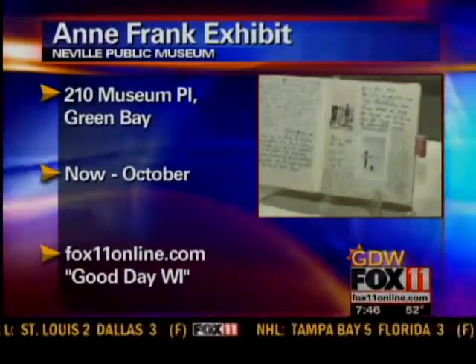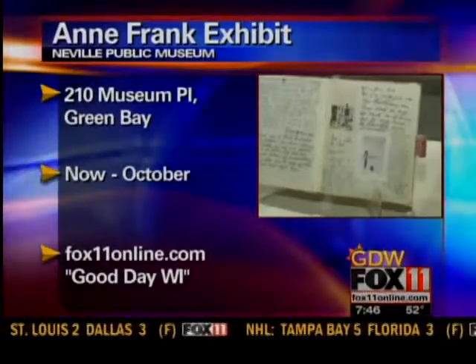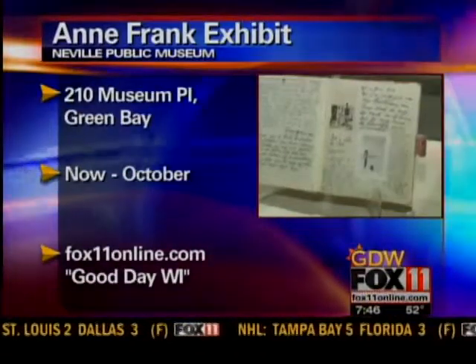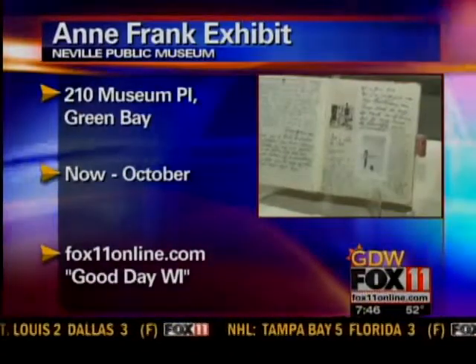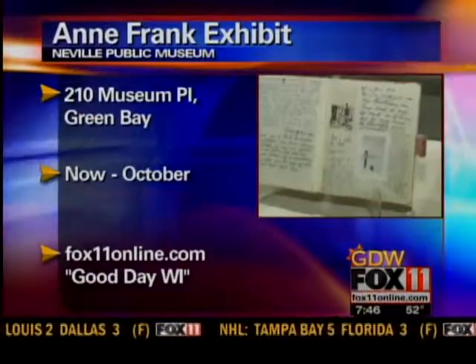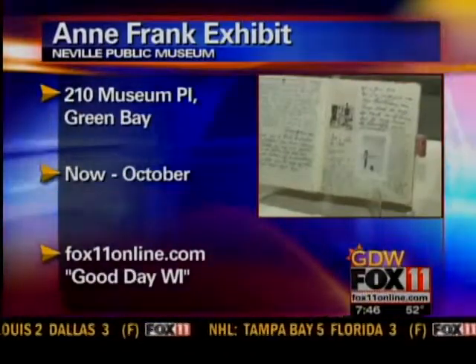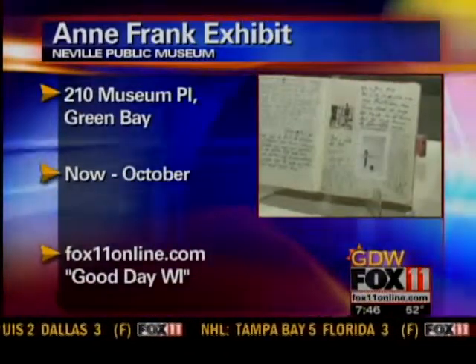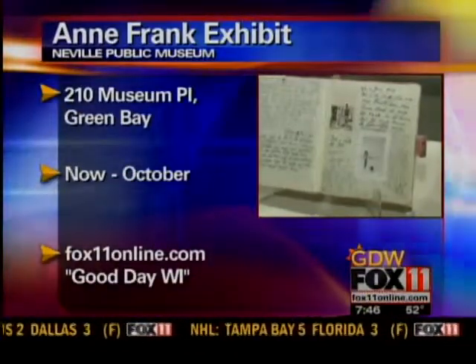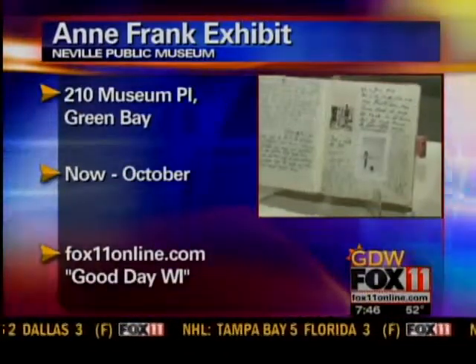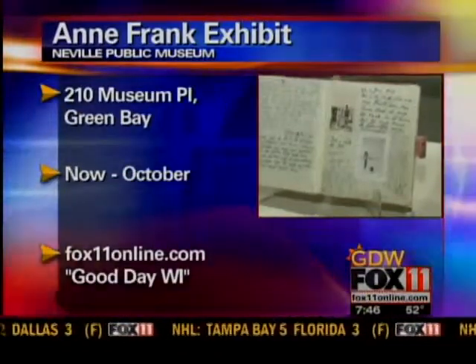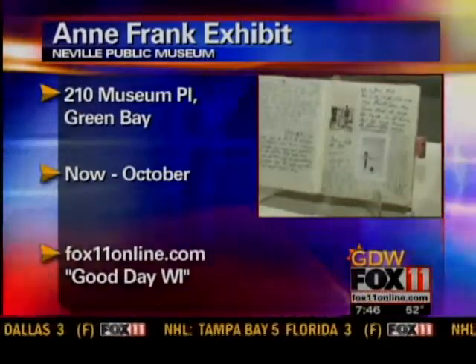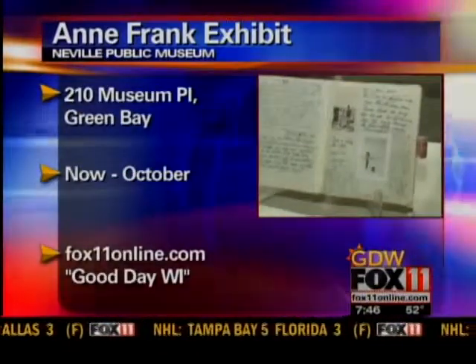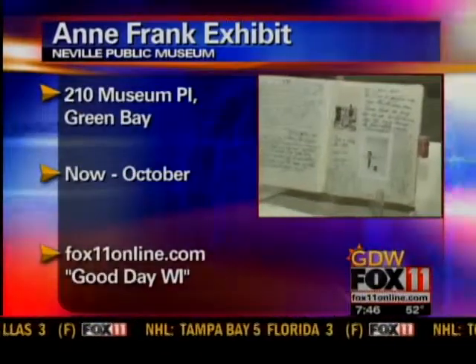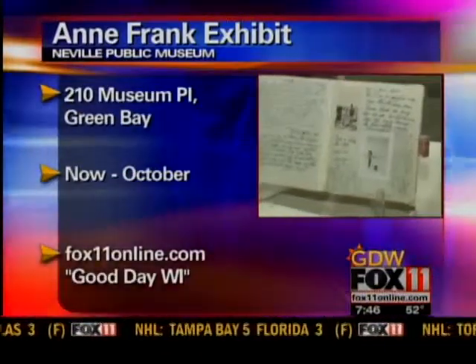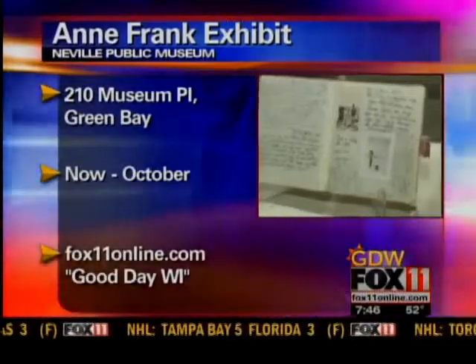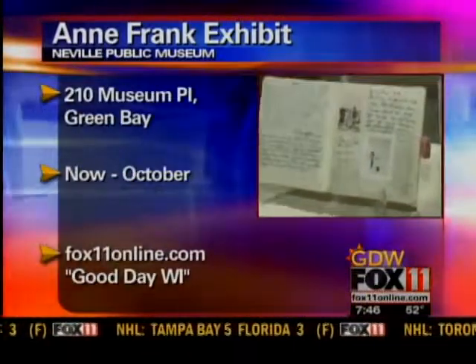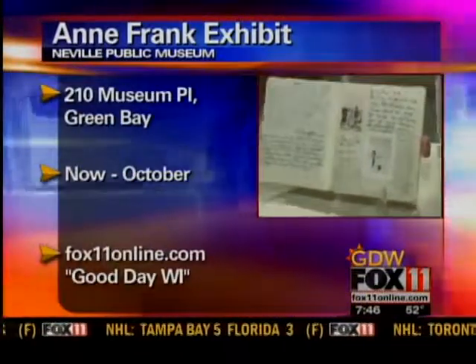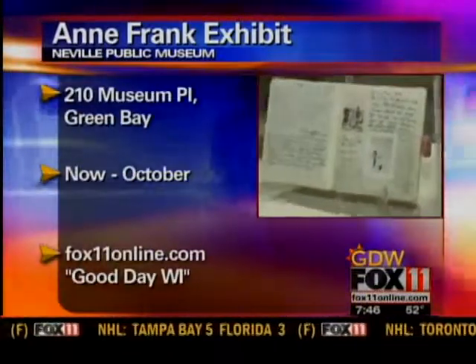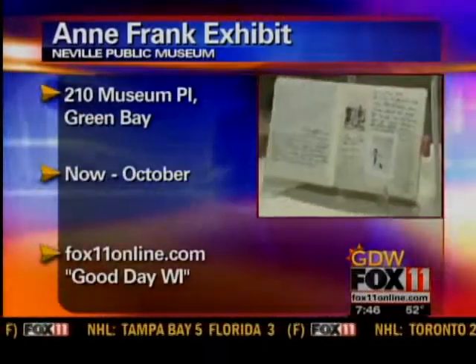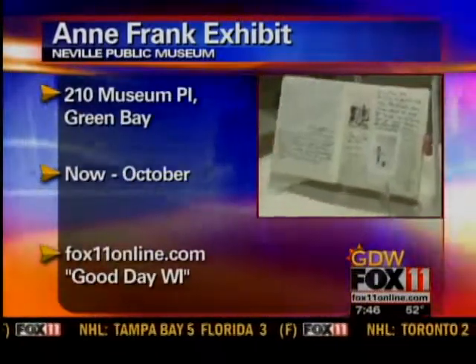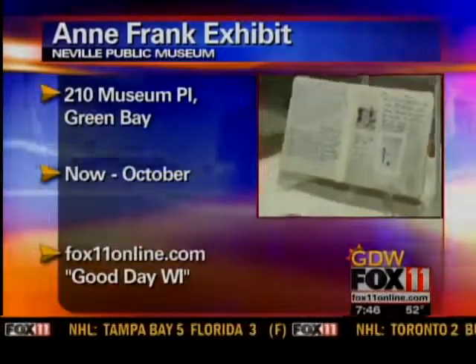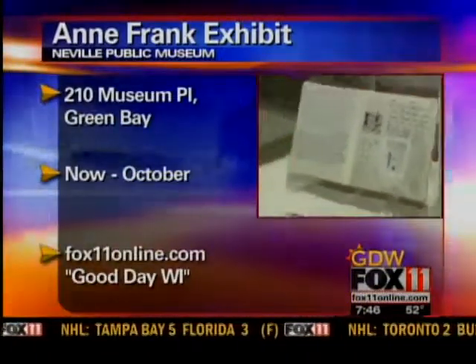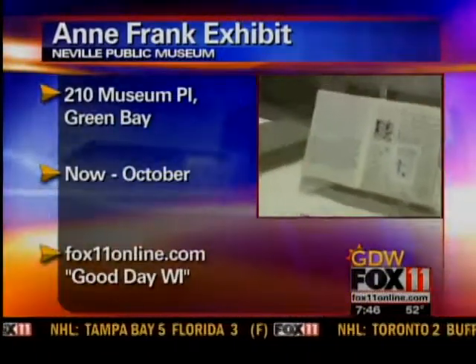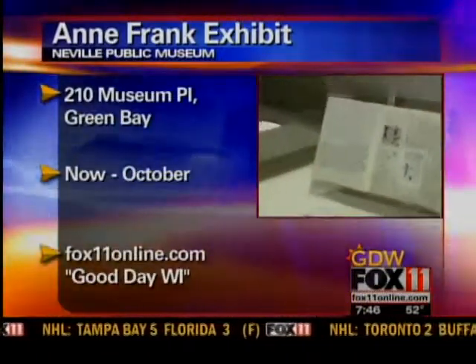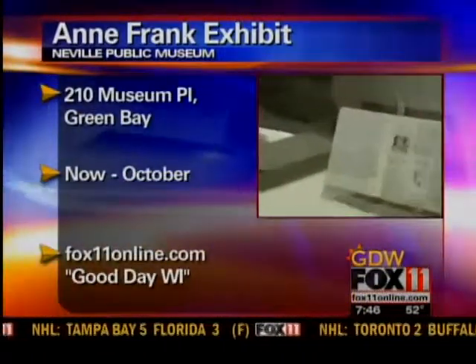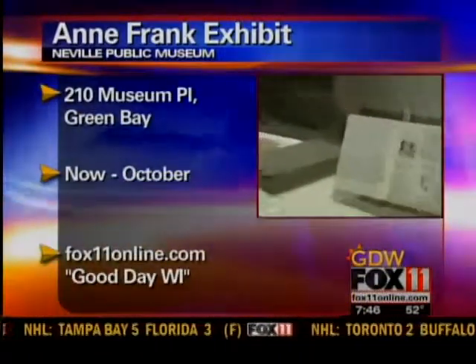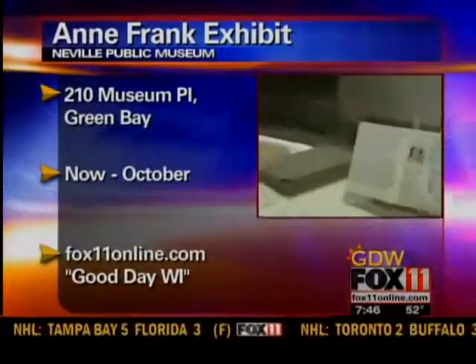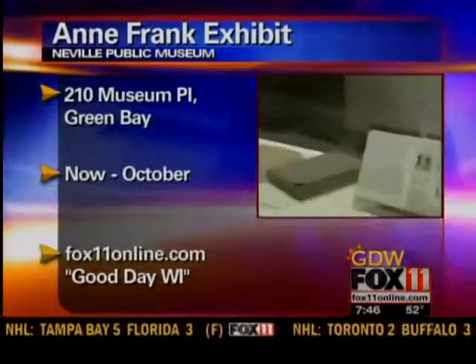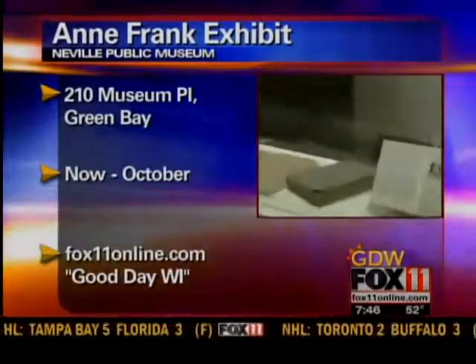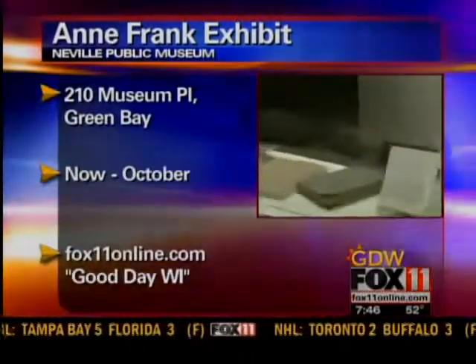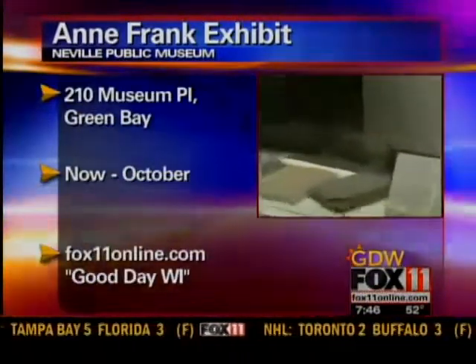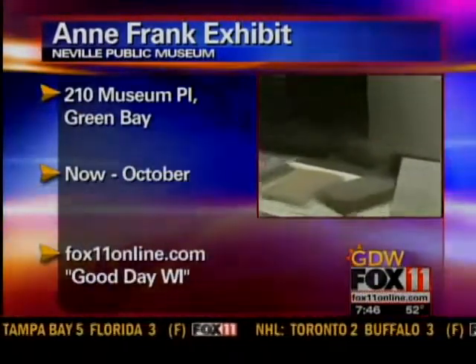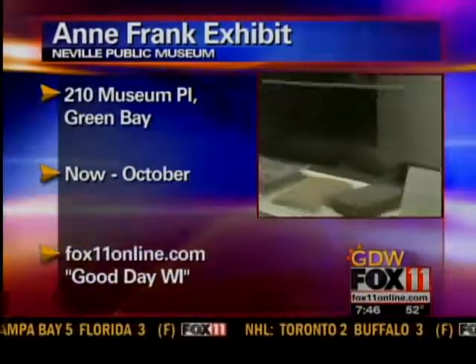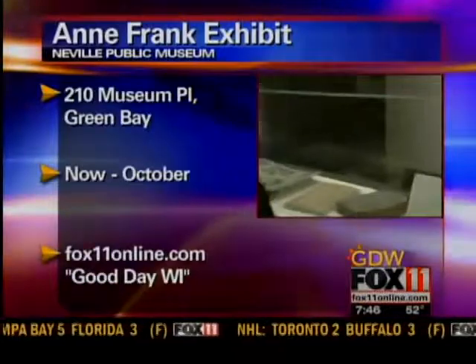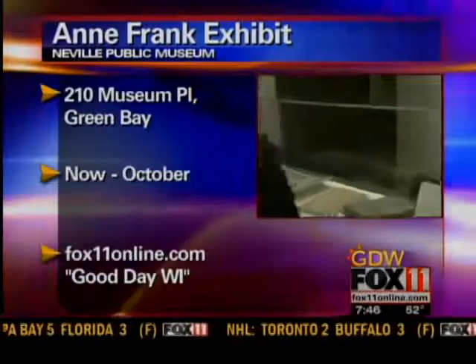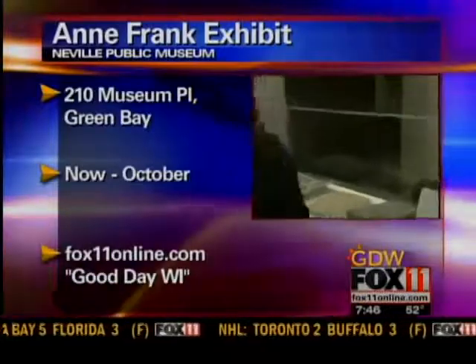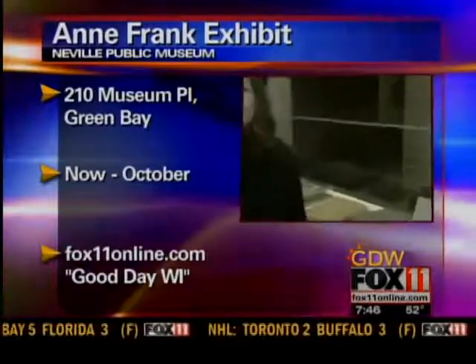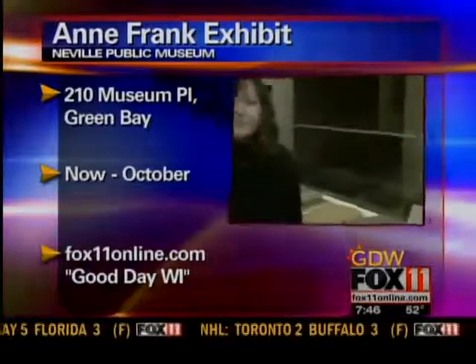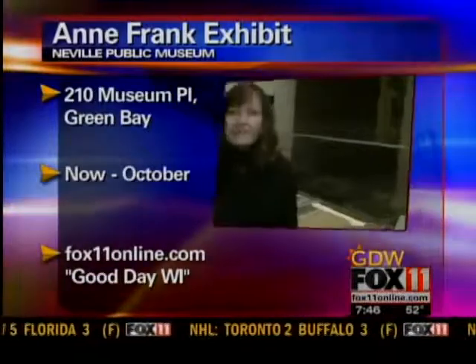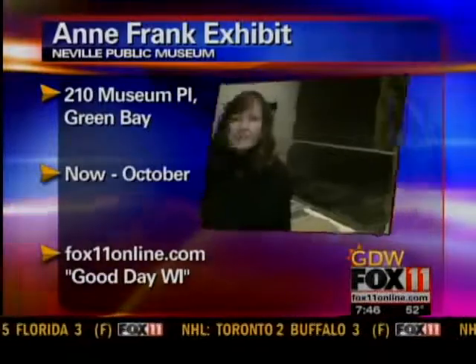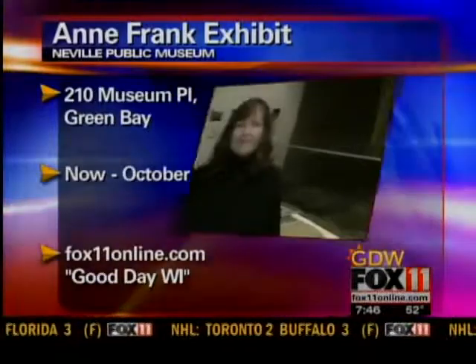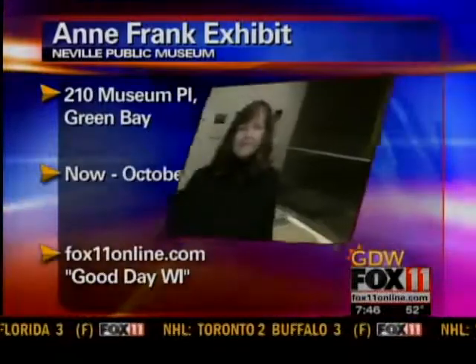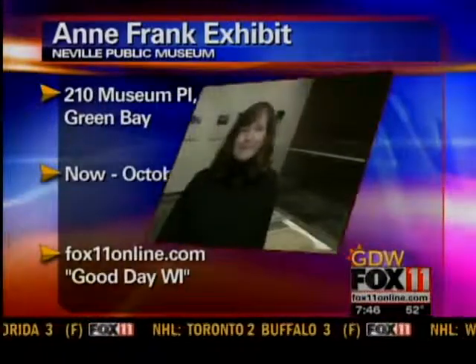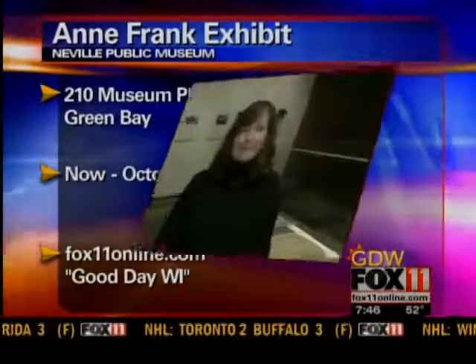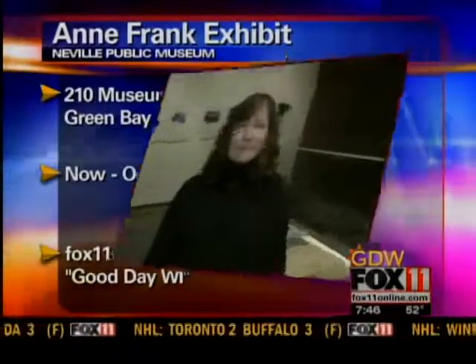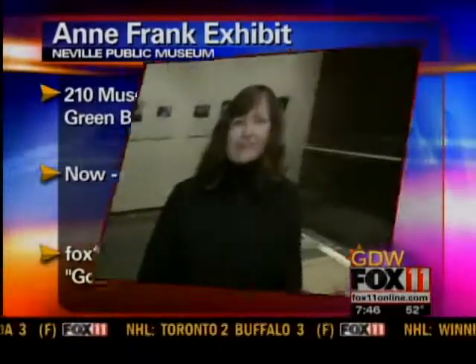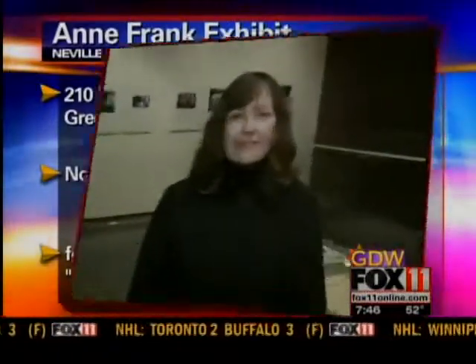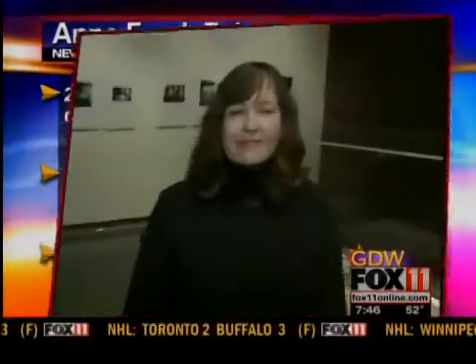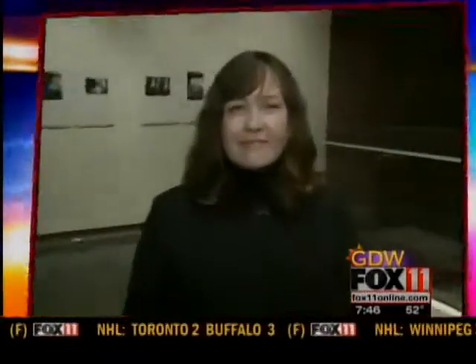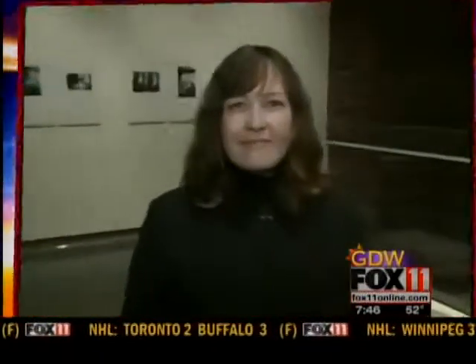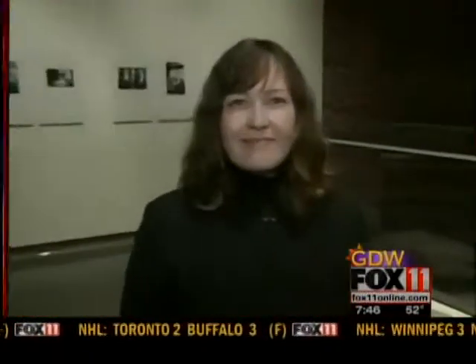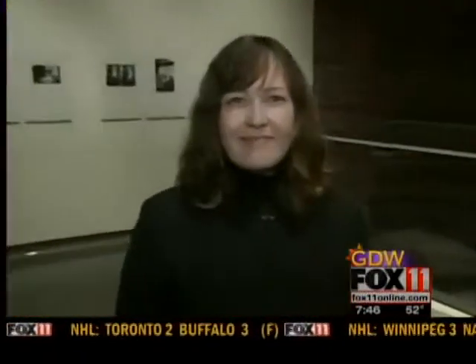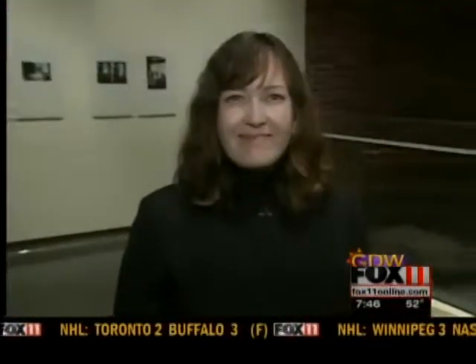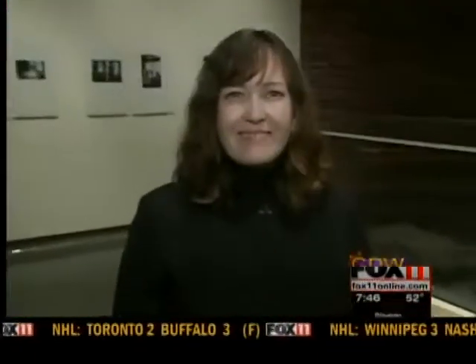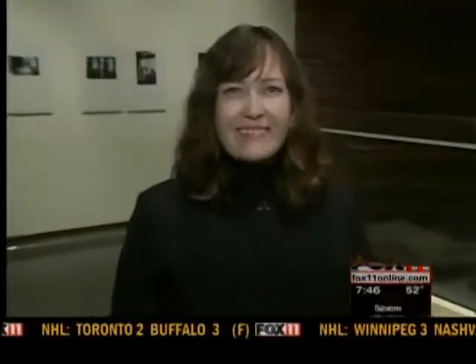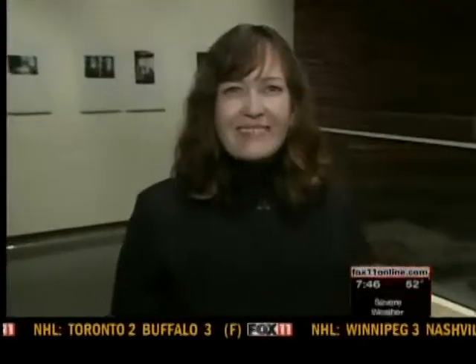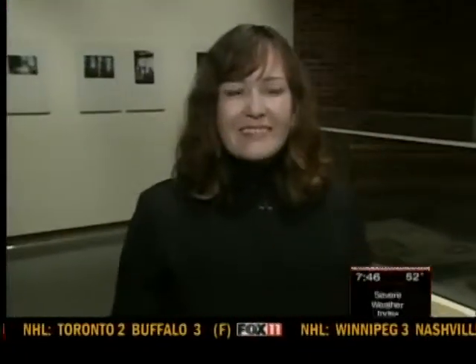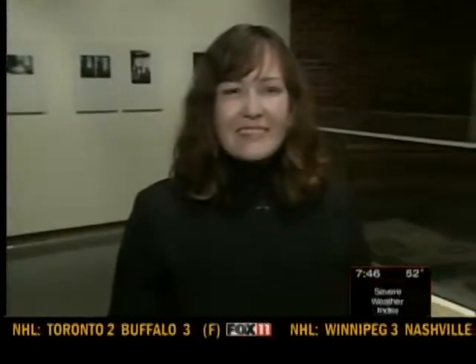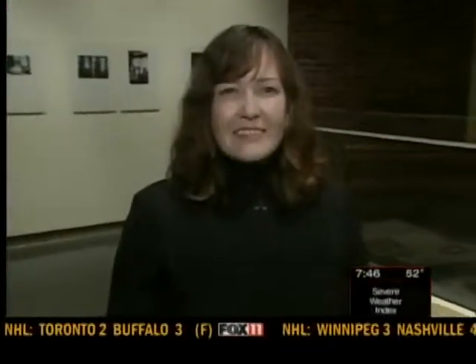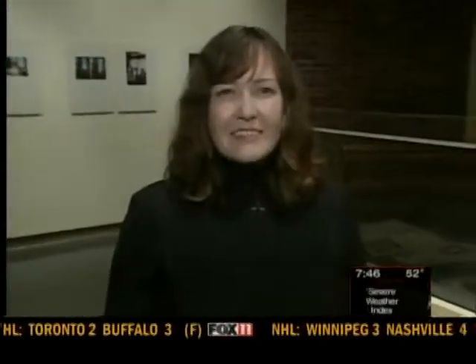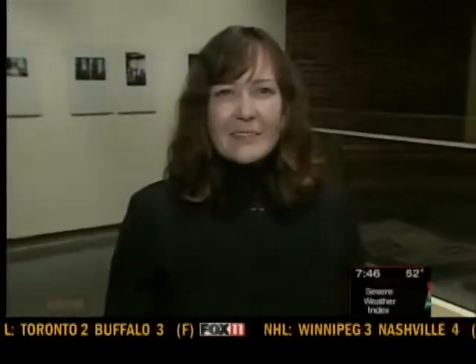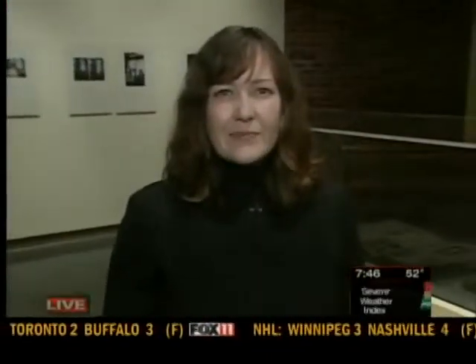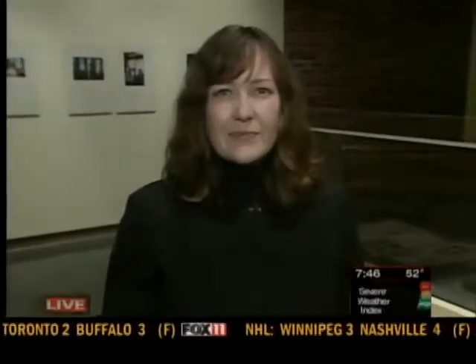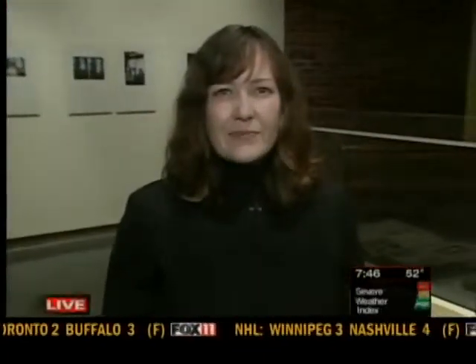We have about a month to check out this exhibit if you want to, at the Neville Public Museum. Rebecca, thanks so much. We'll check in with you in the 8 o'clock hour.